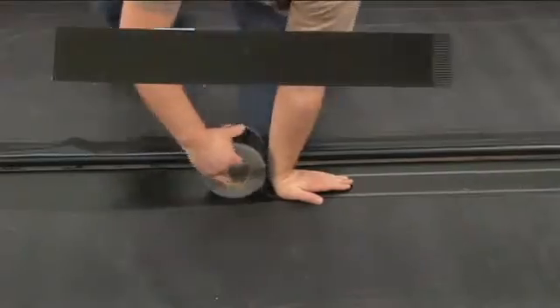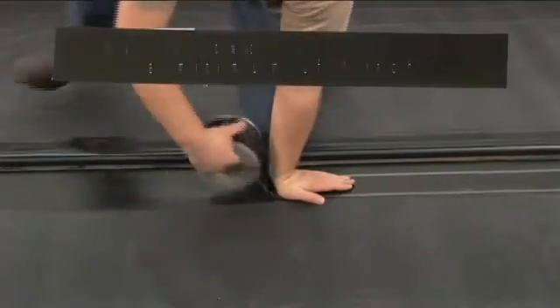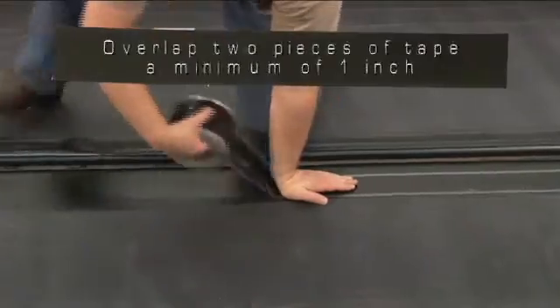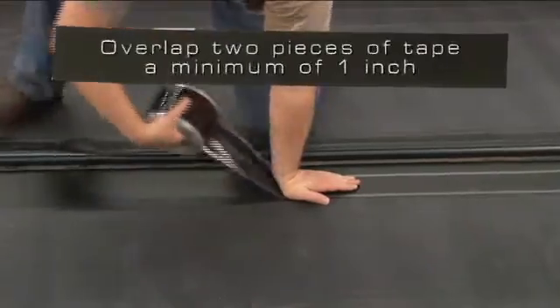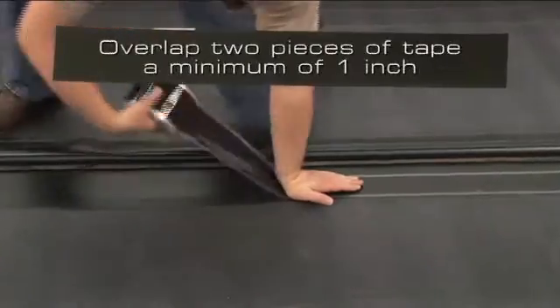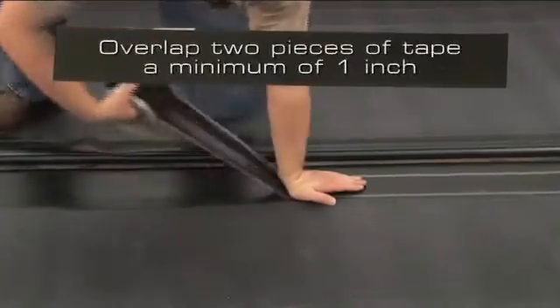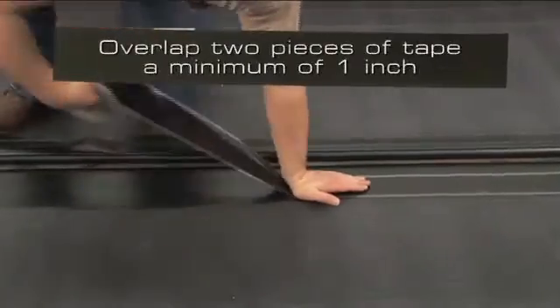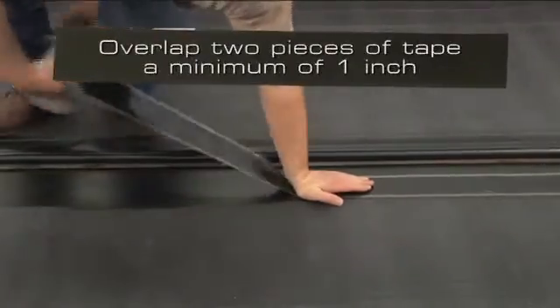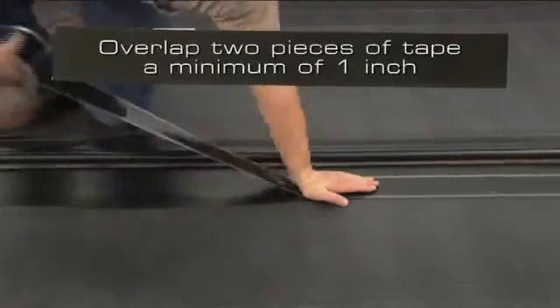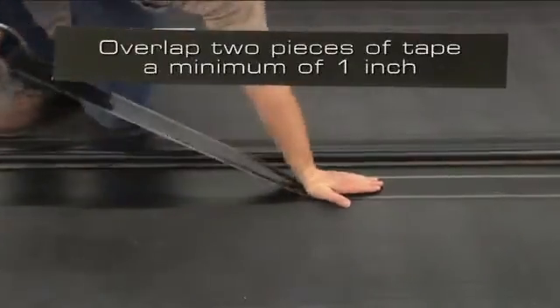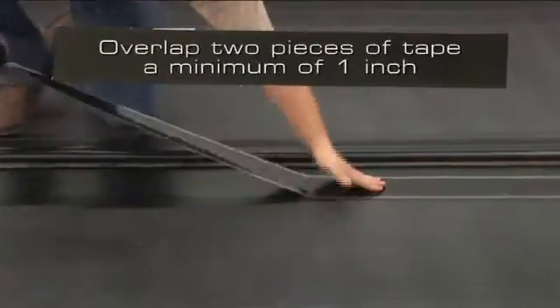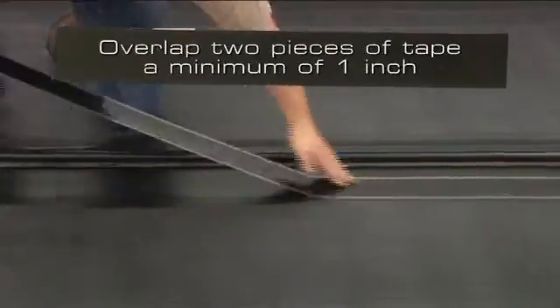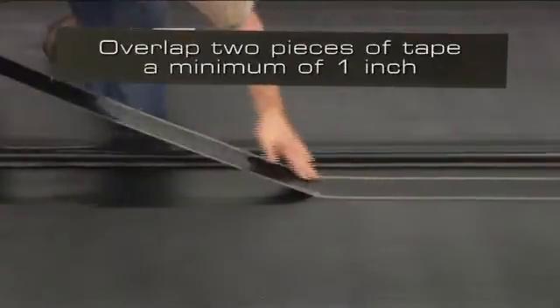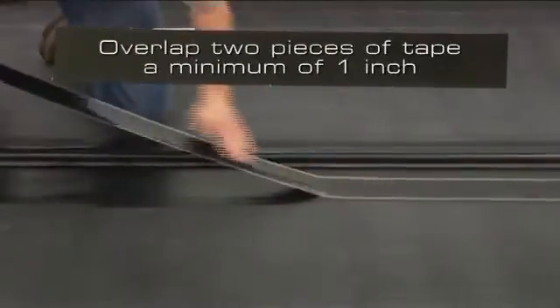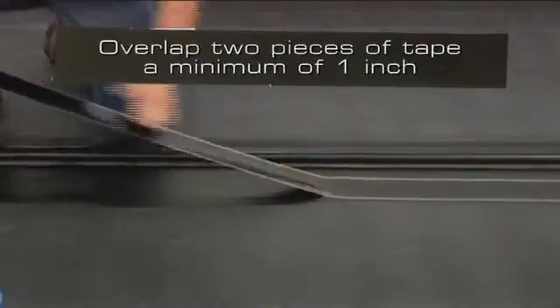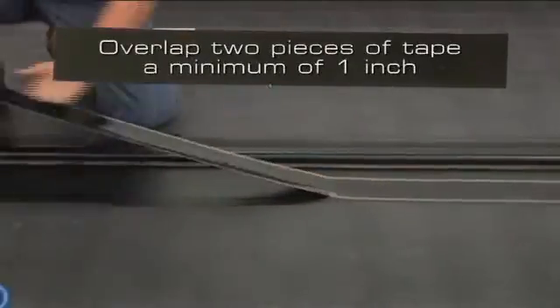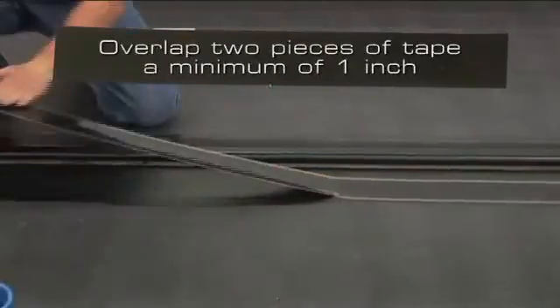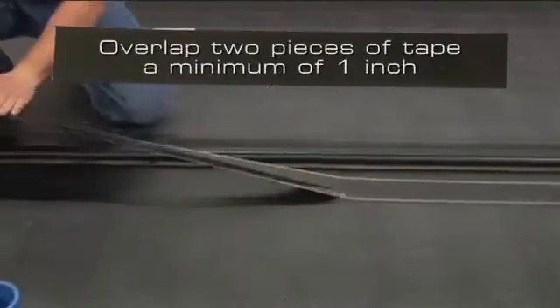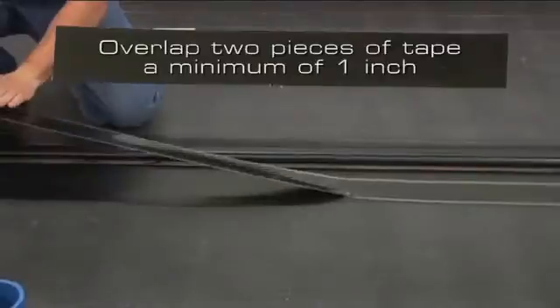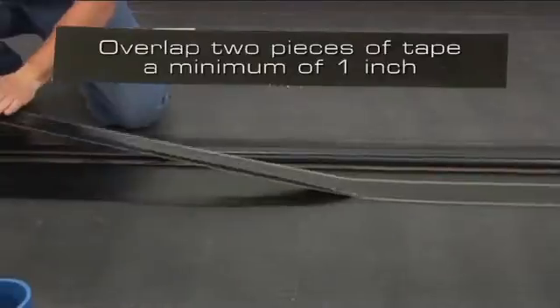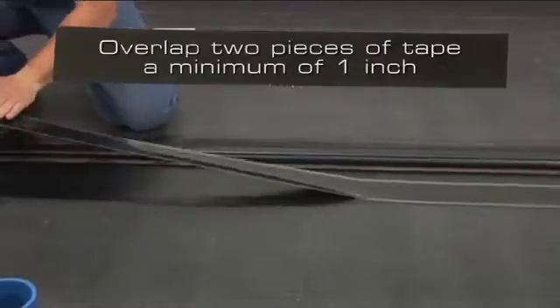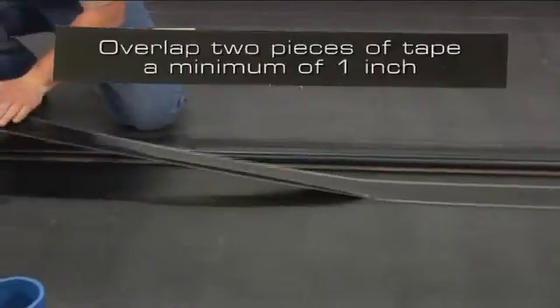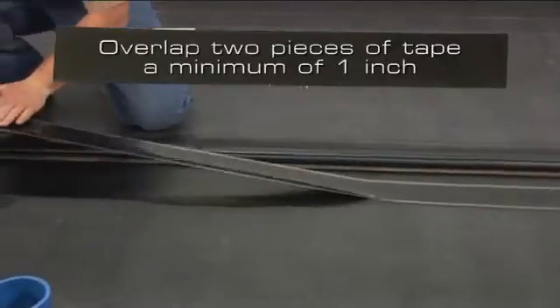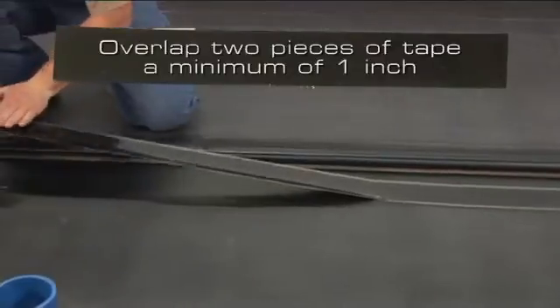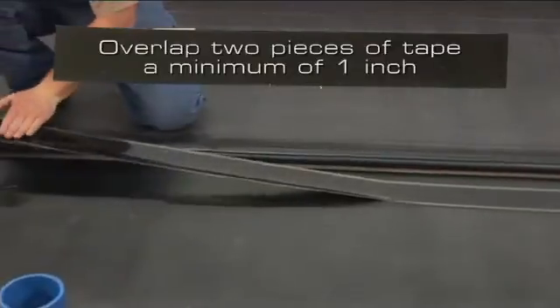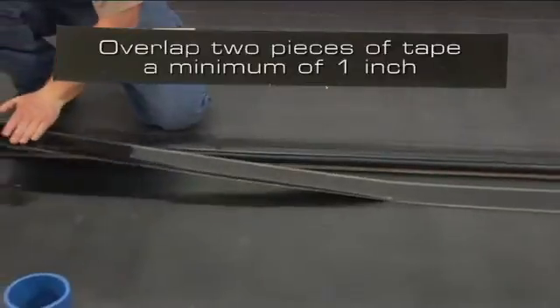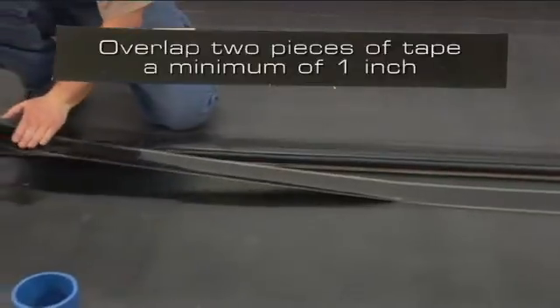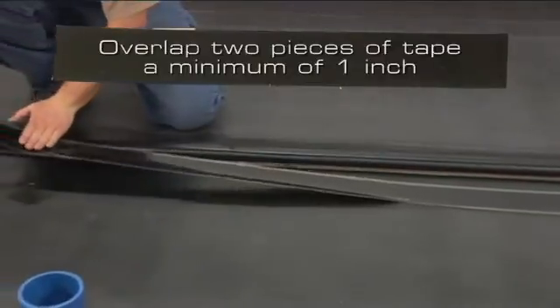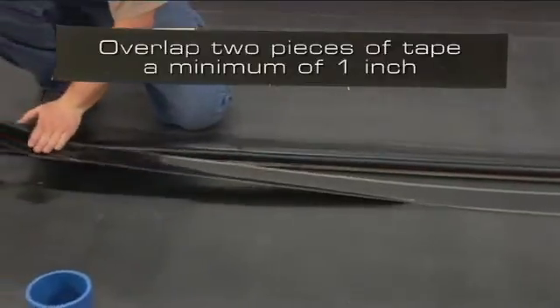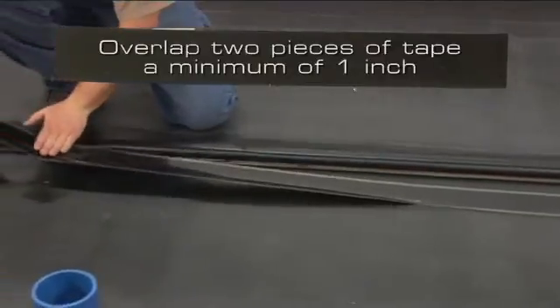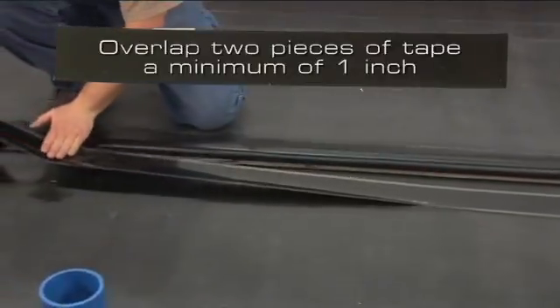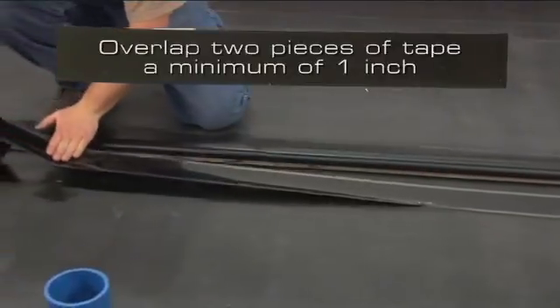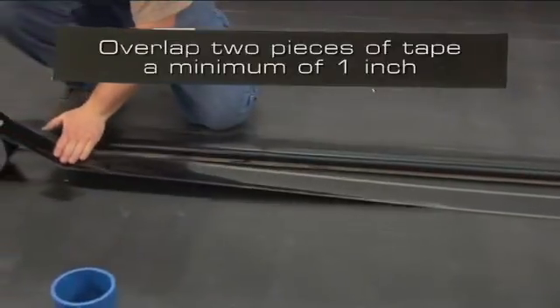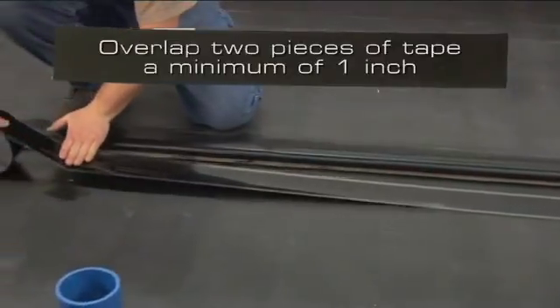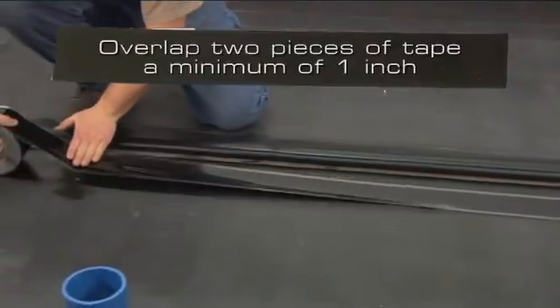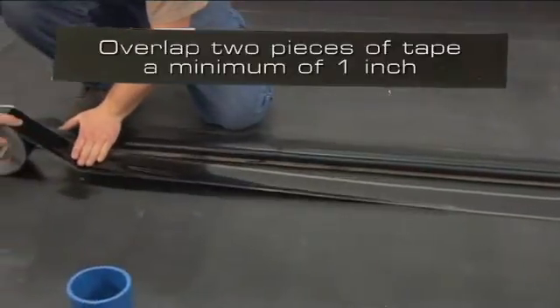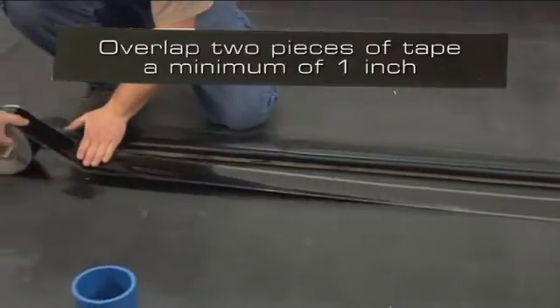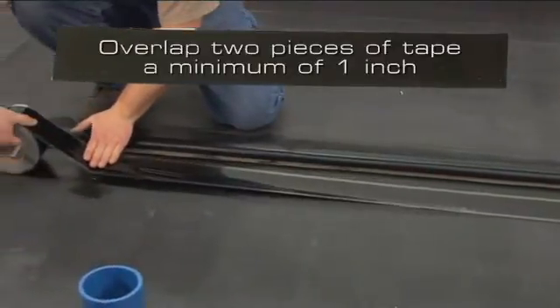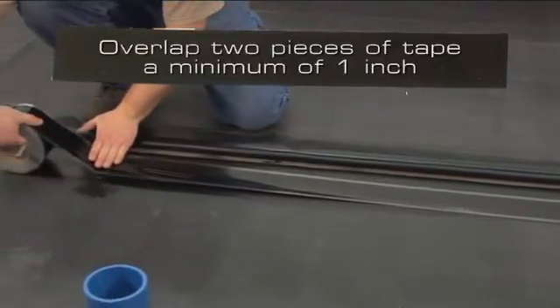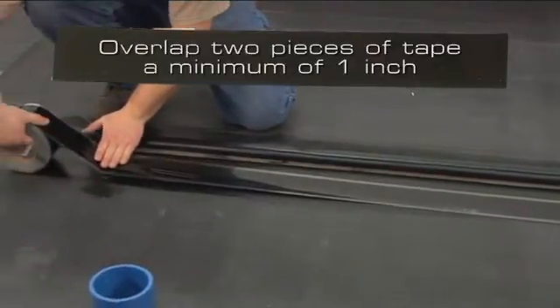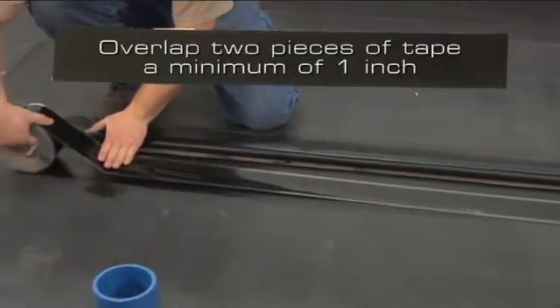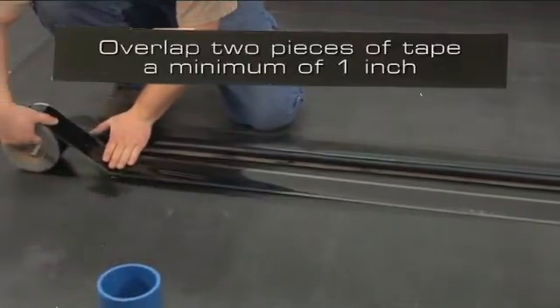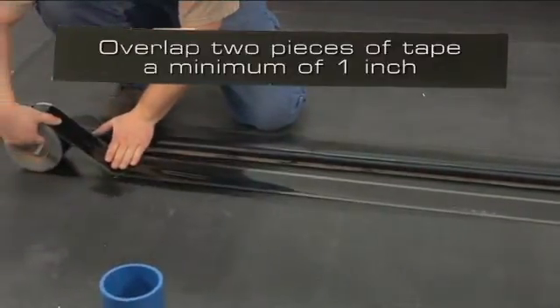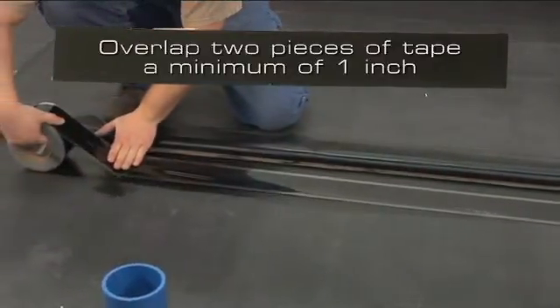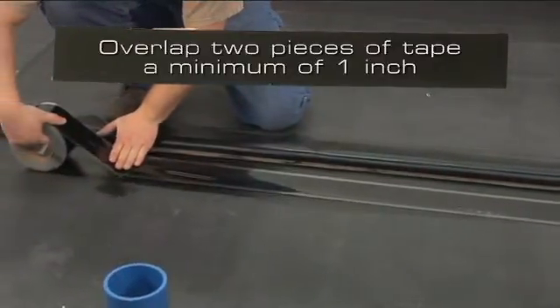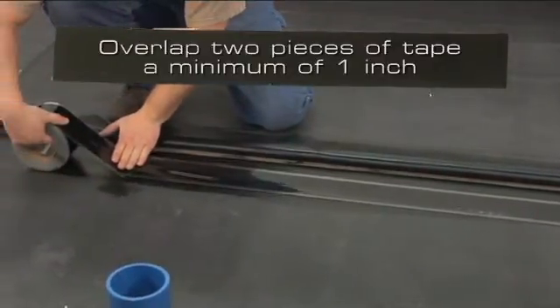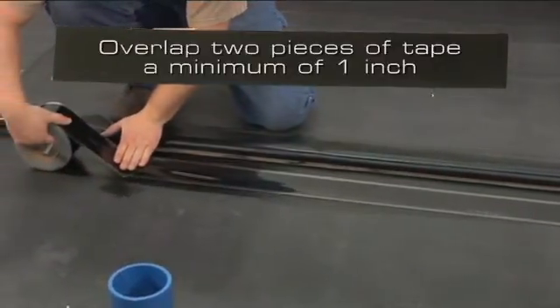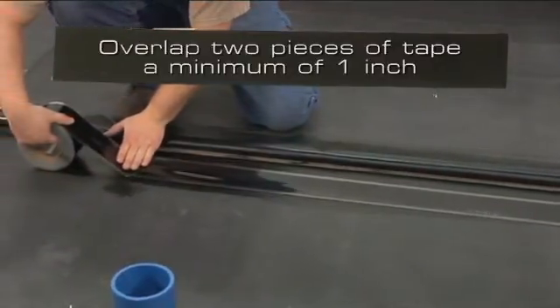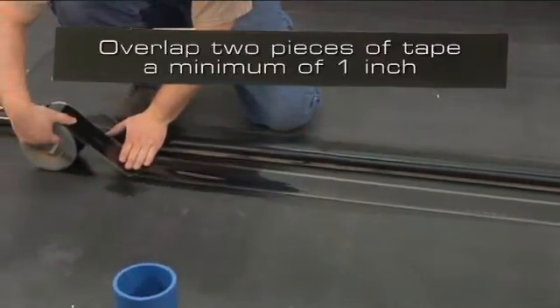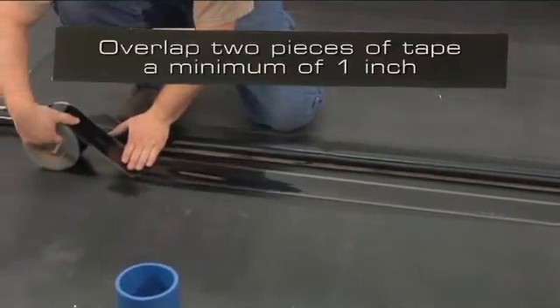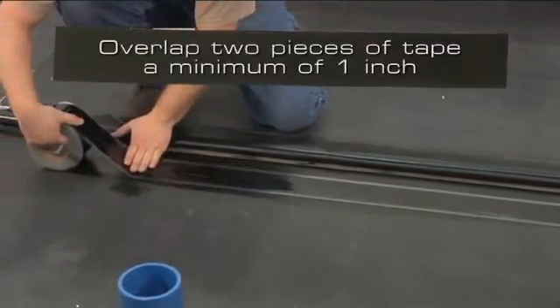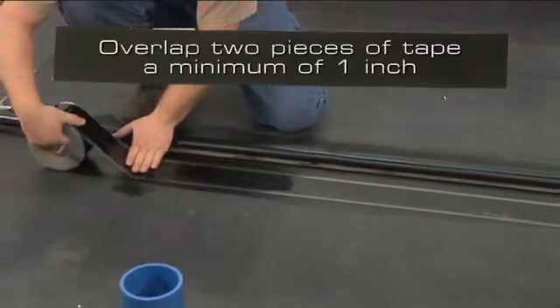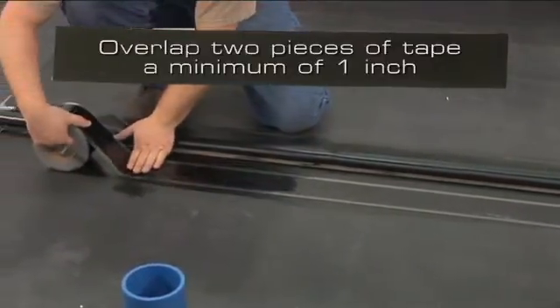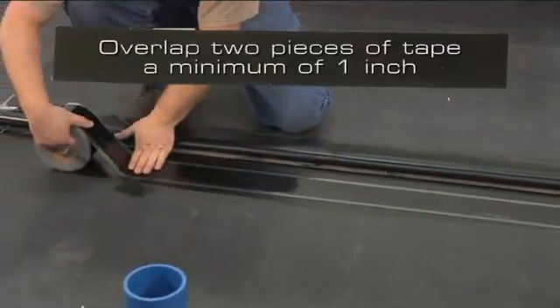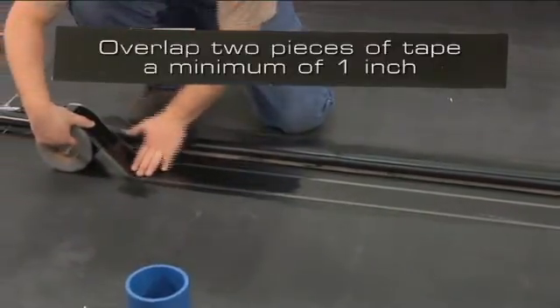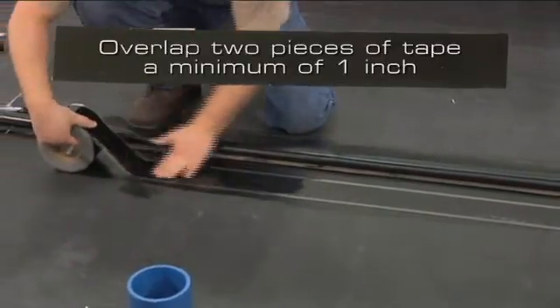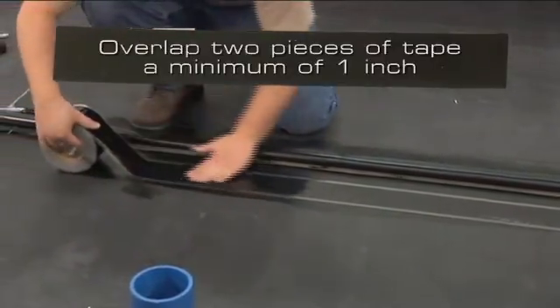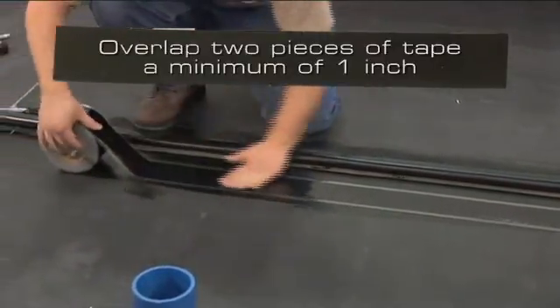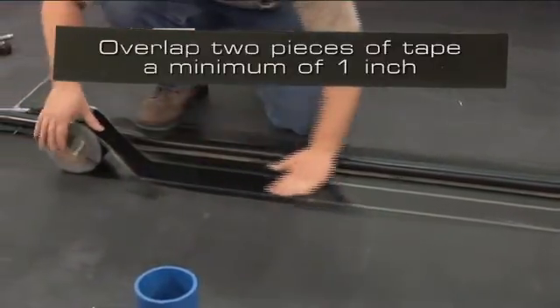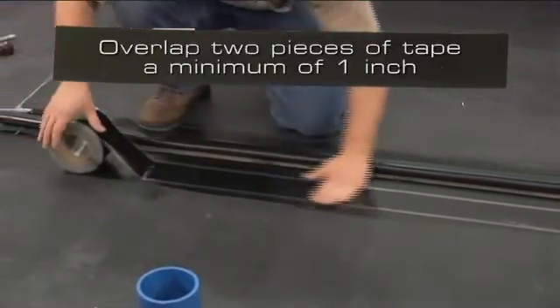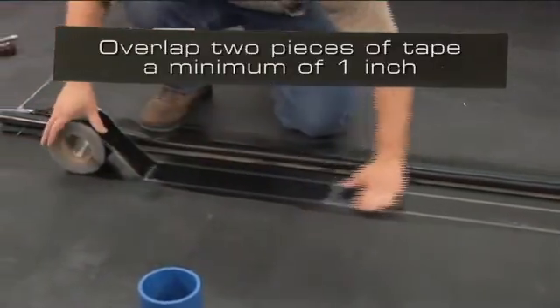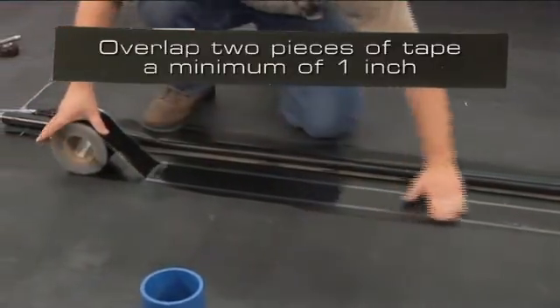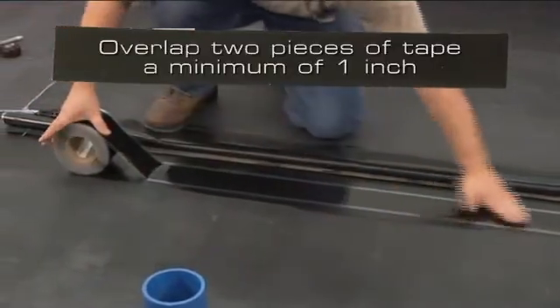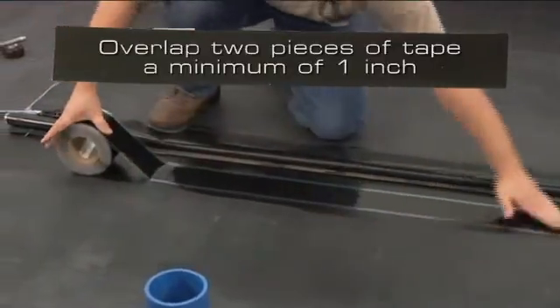If it is necessary to use two pieces of Secure Tape, overlap the two pieces of Secure Tape a minimum of 1 inch.